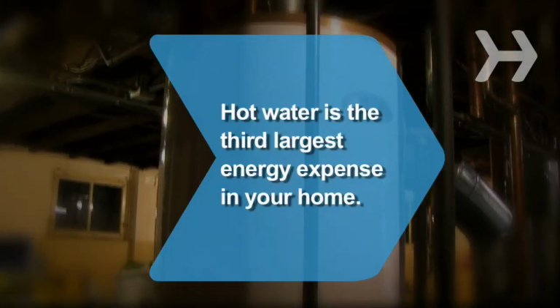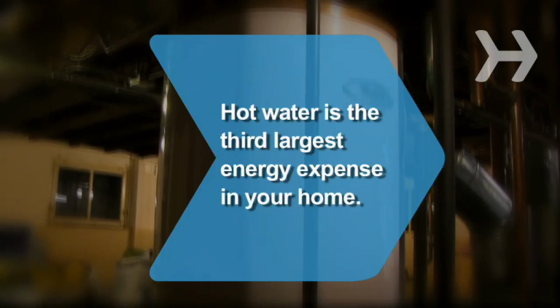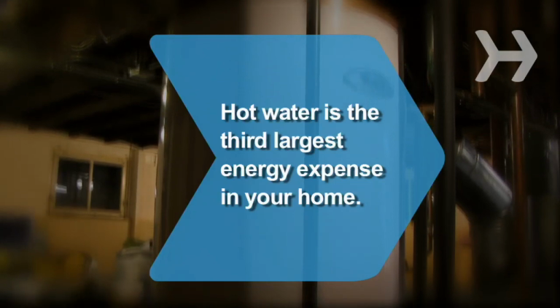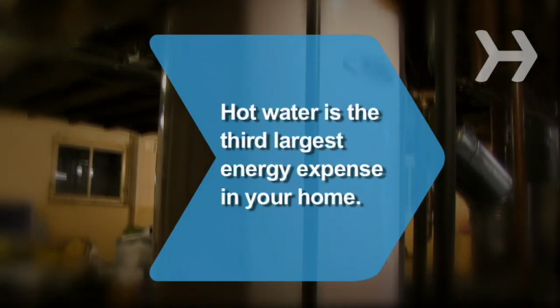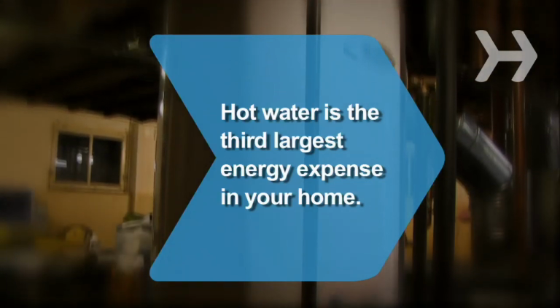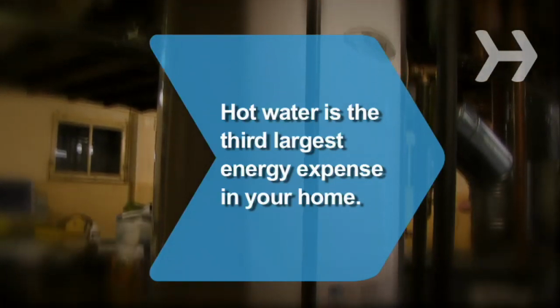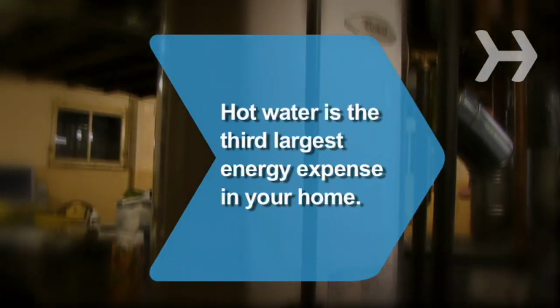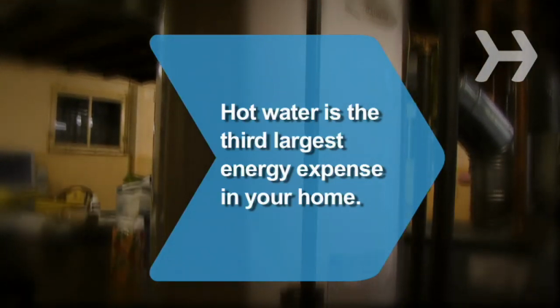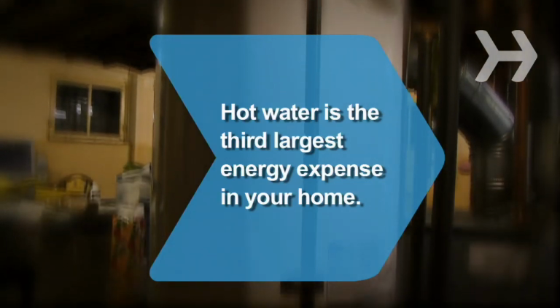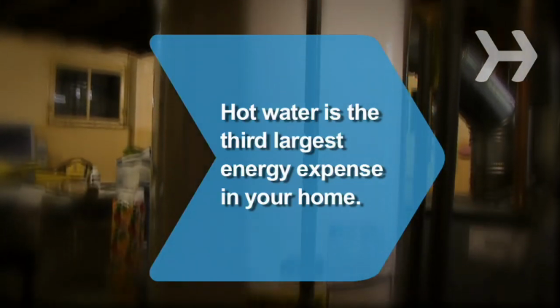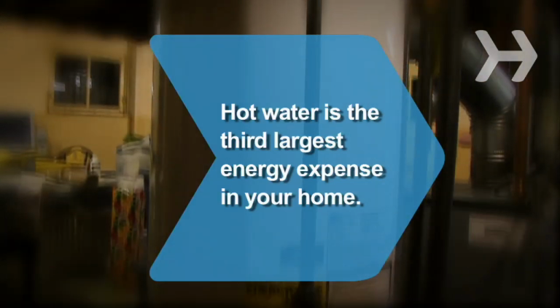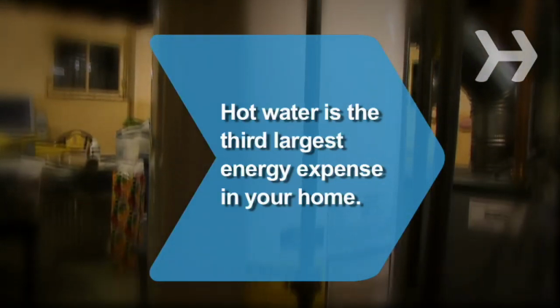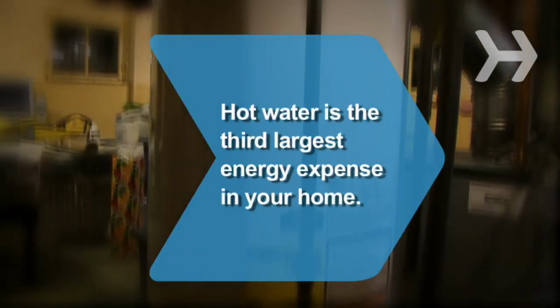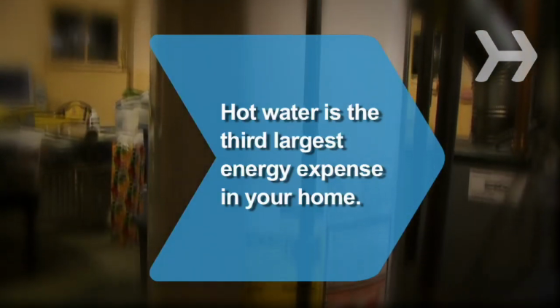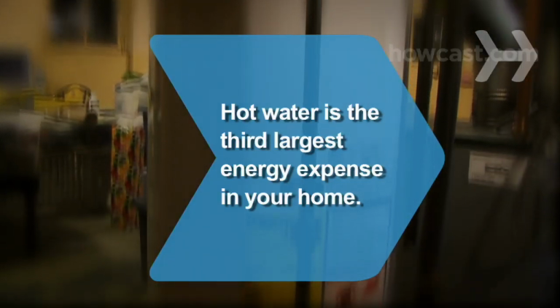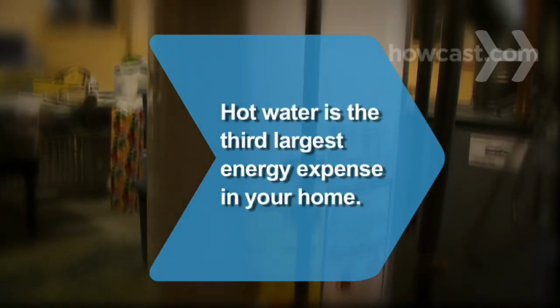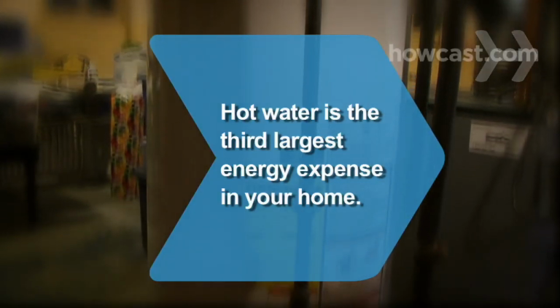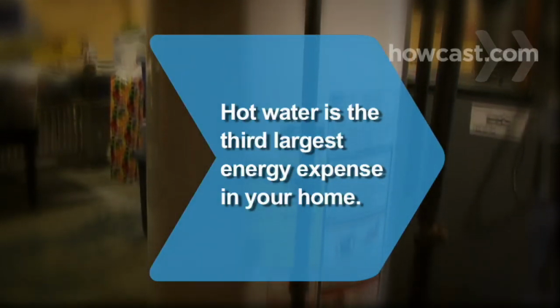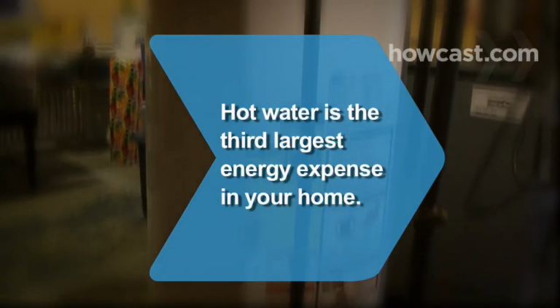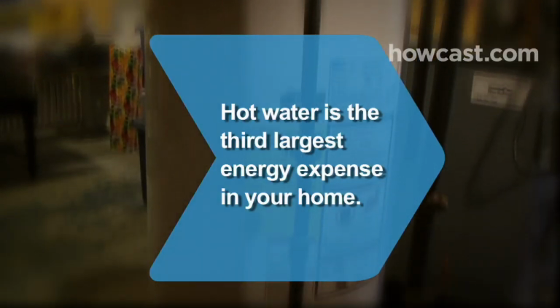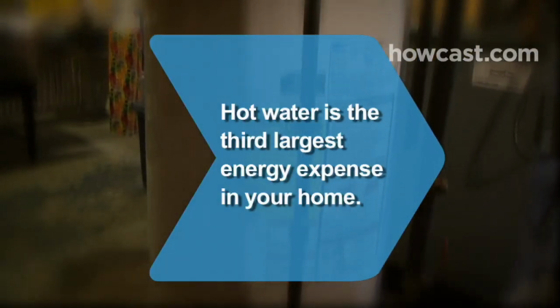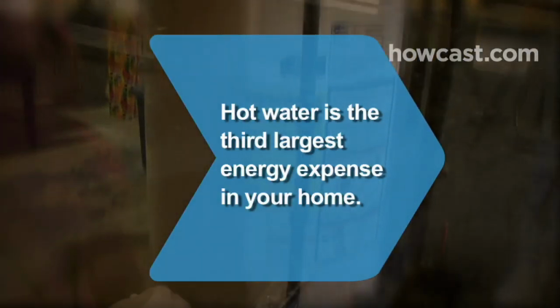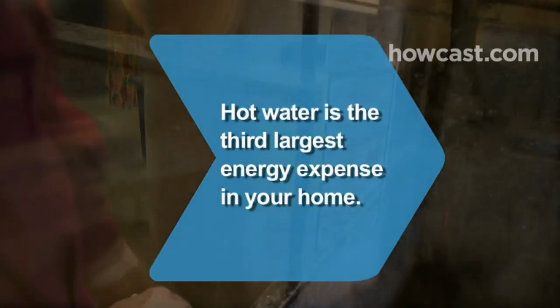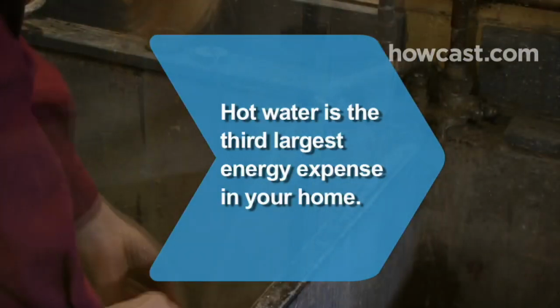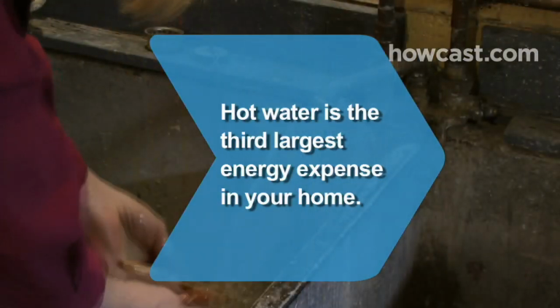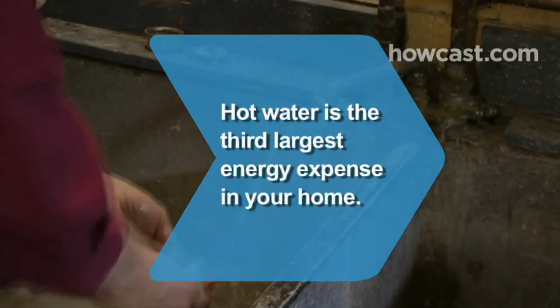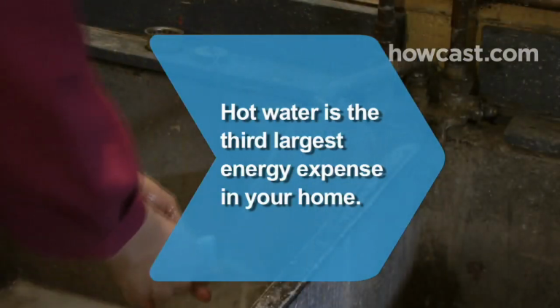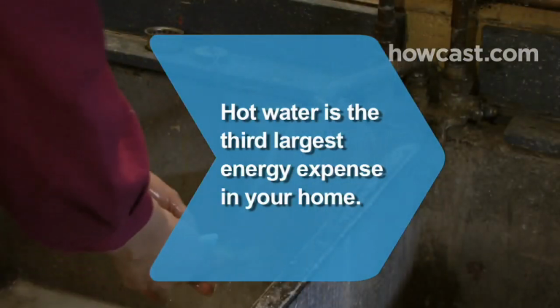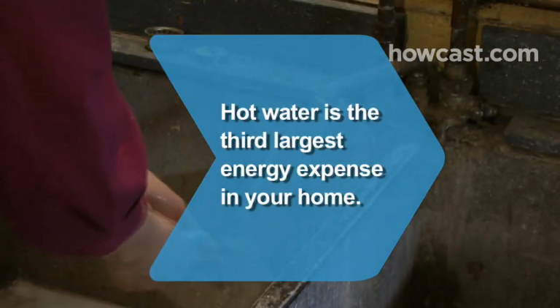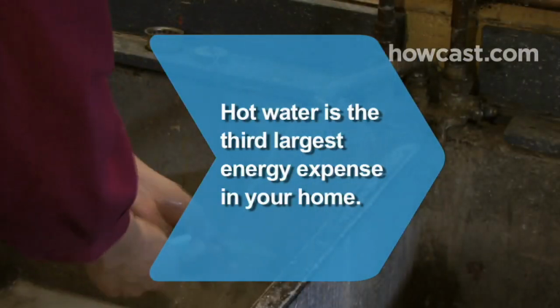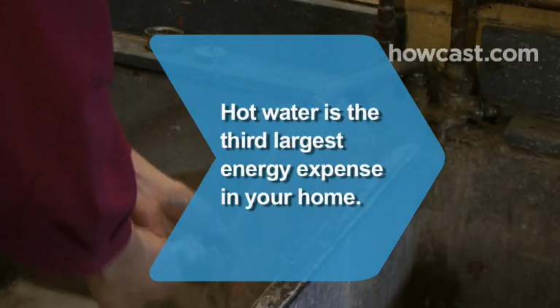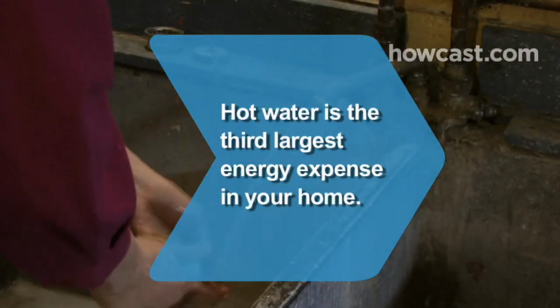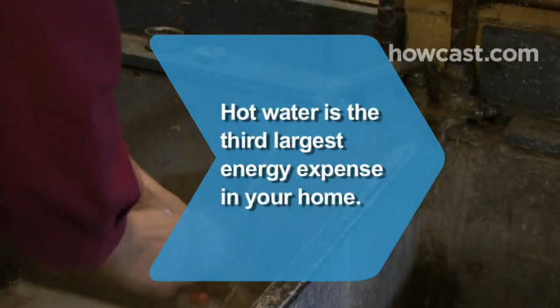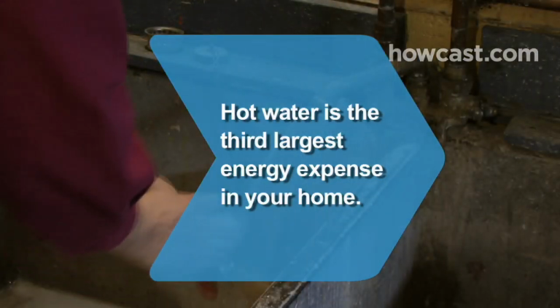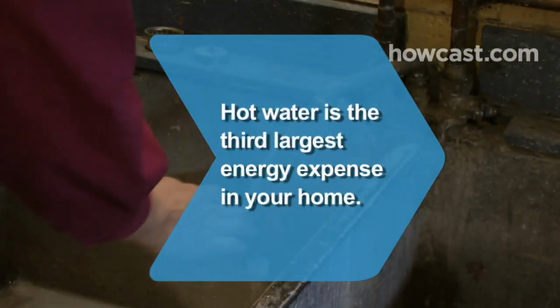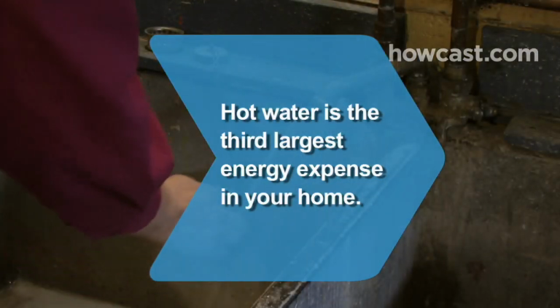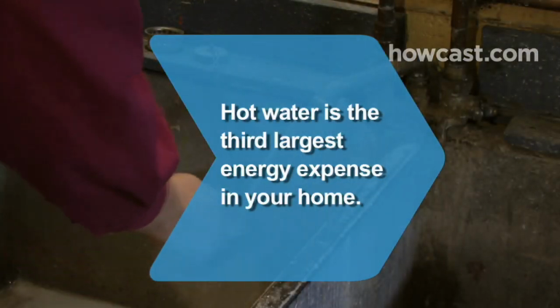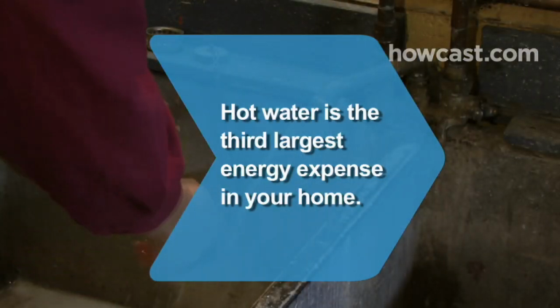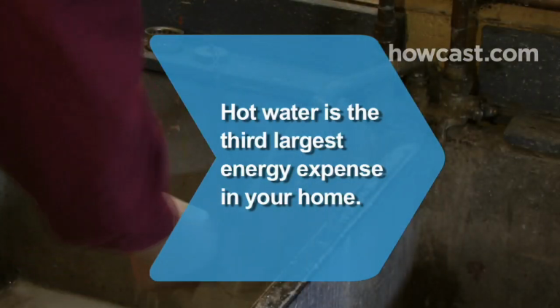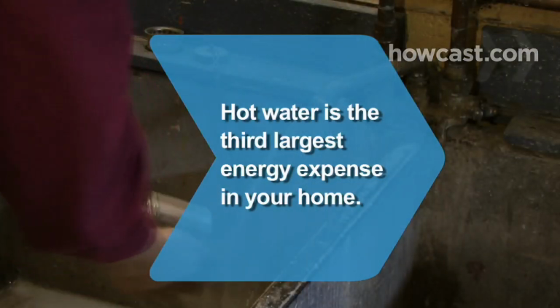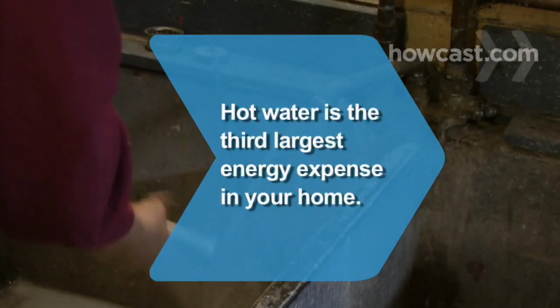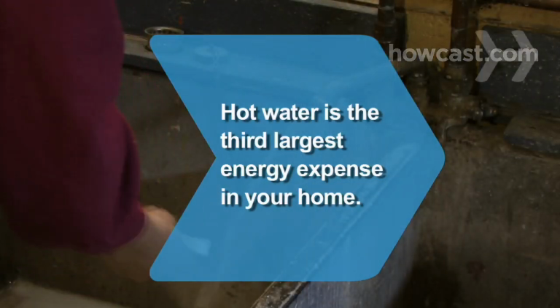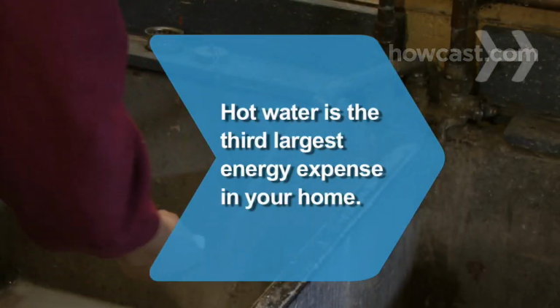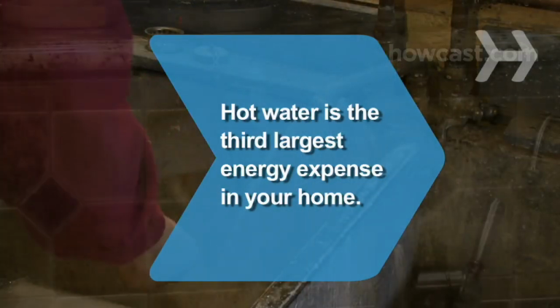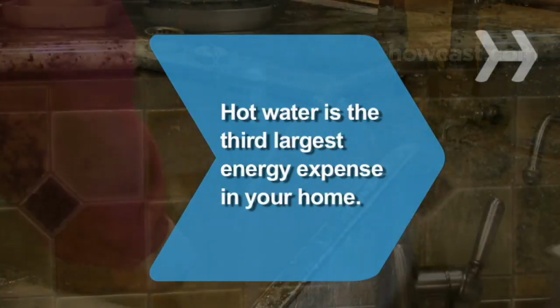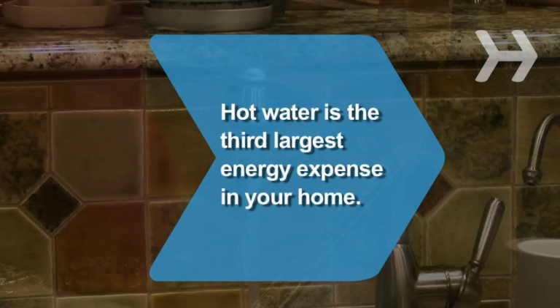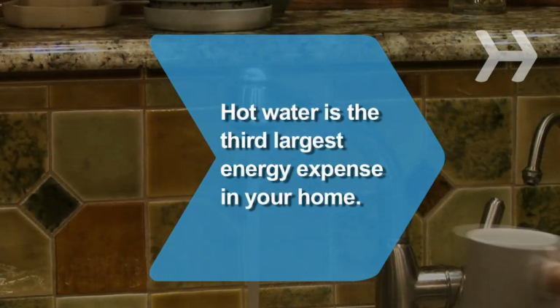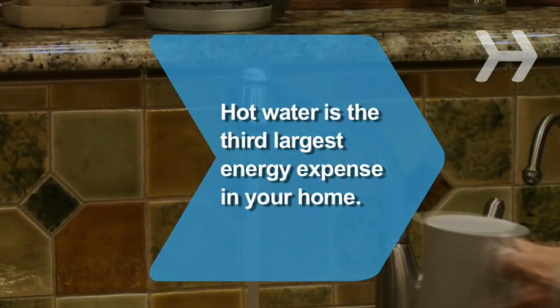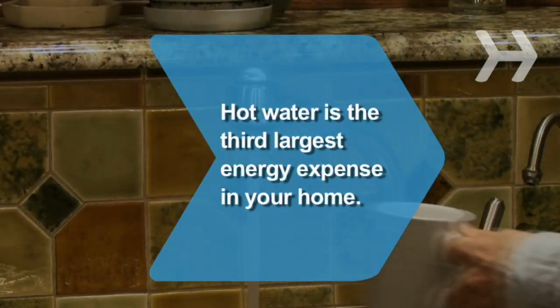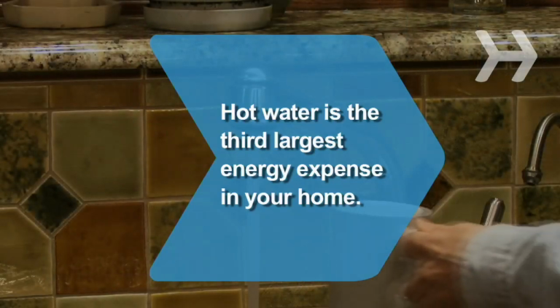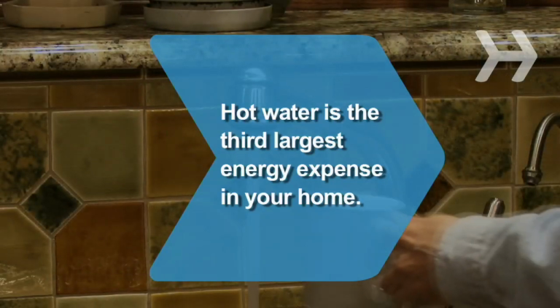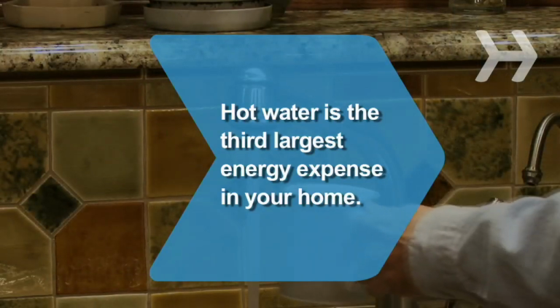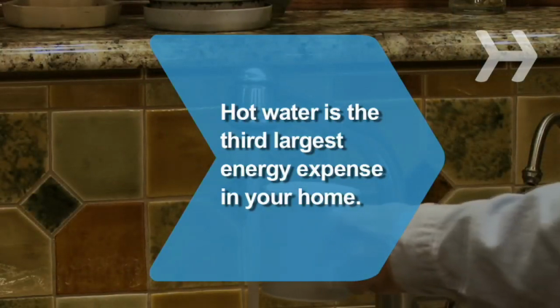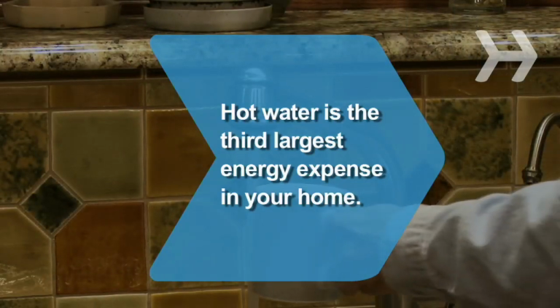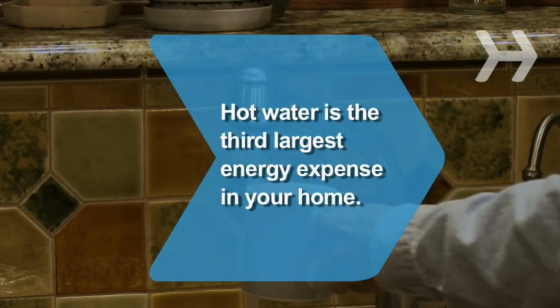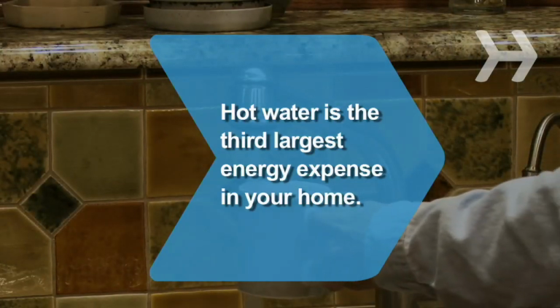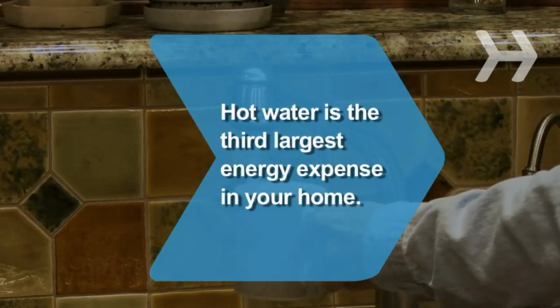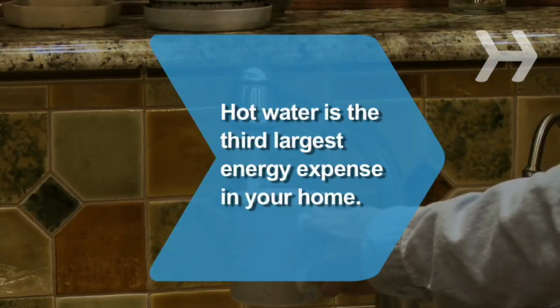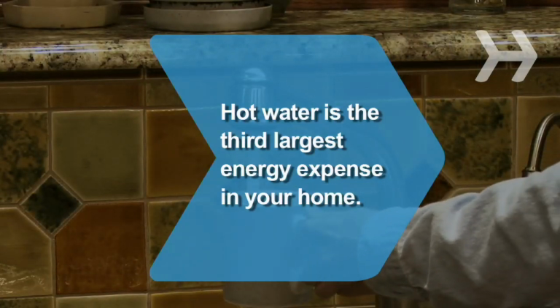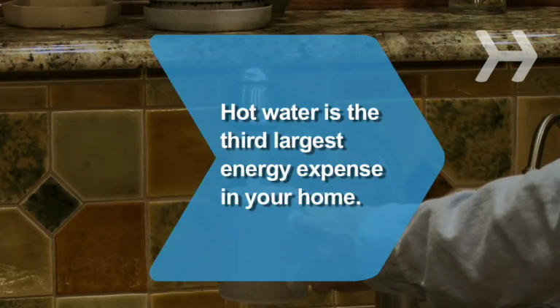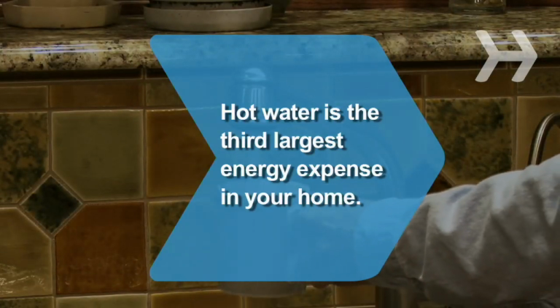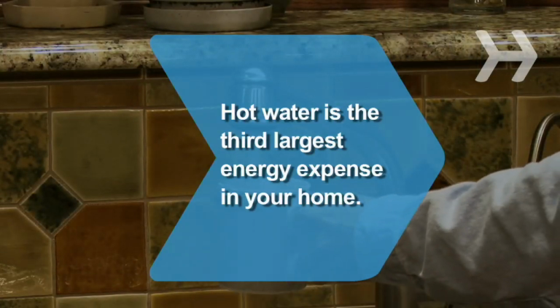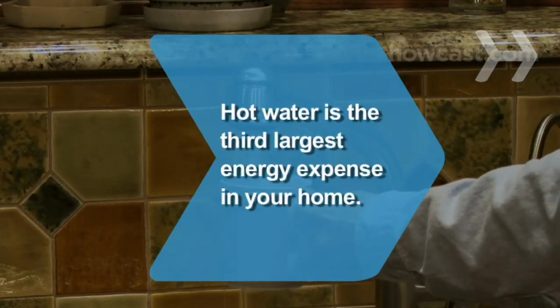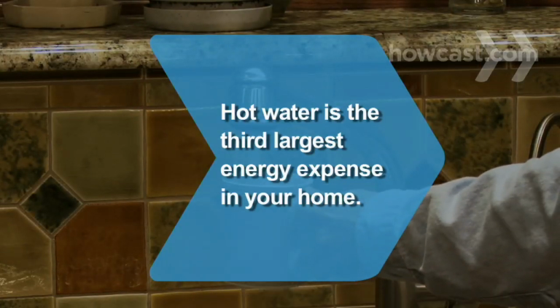Did you know? Hot water is the third-largest energy expense in your home, accounting for about 14 percent of your utility bill.